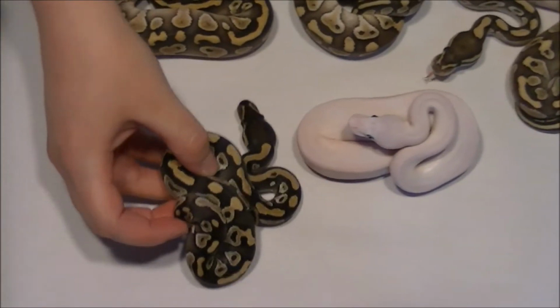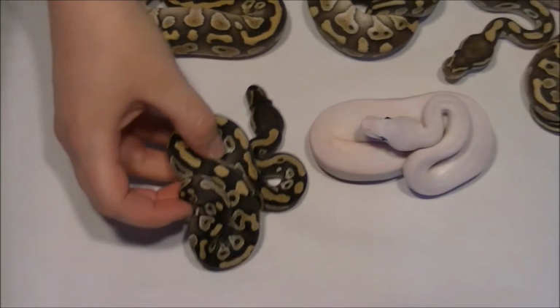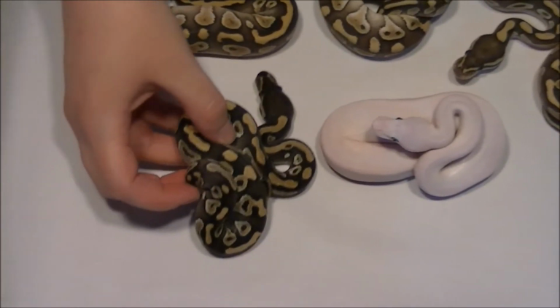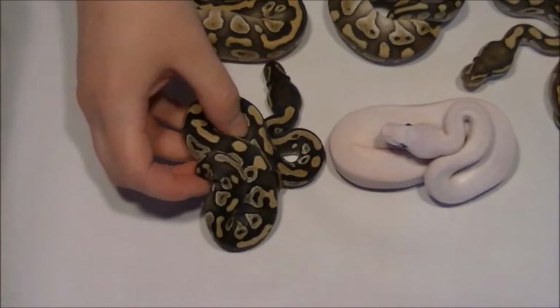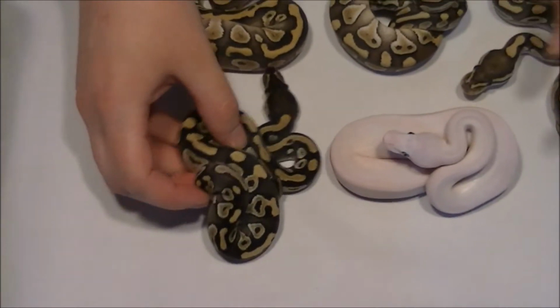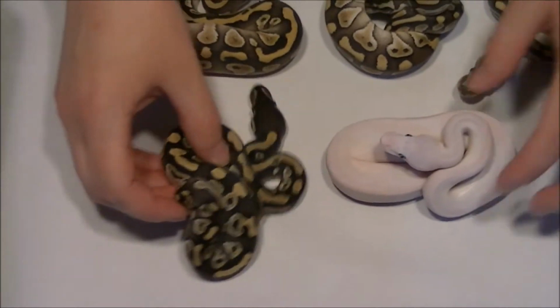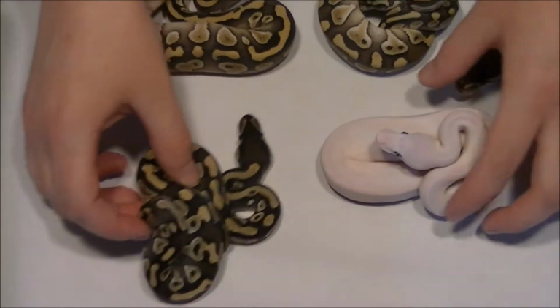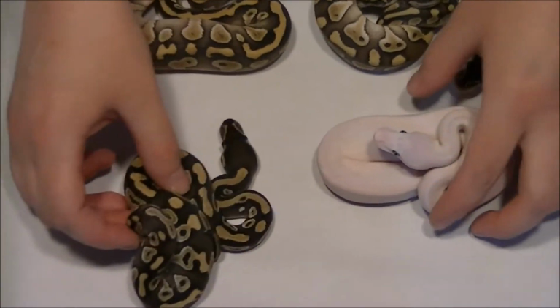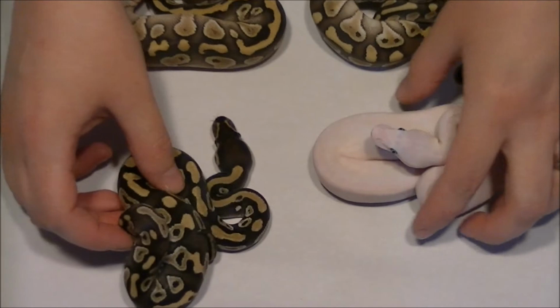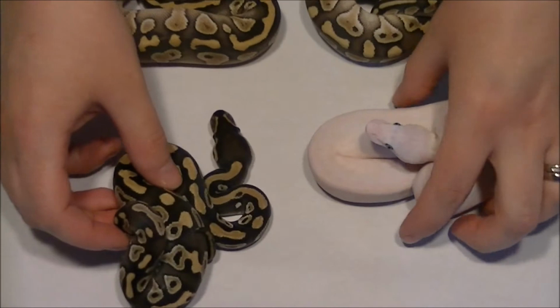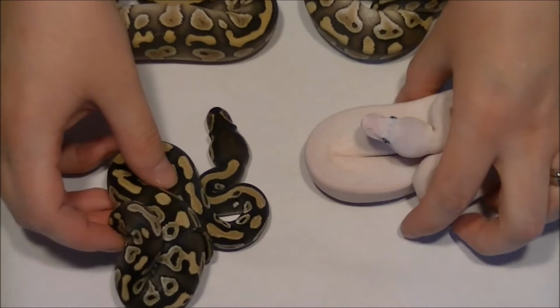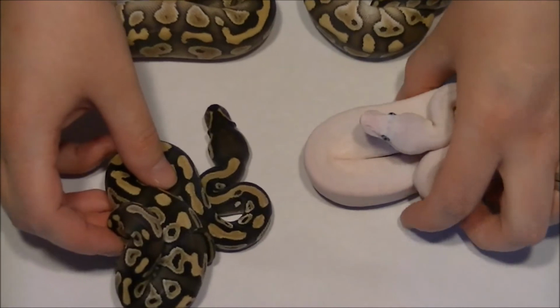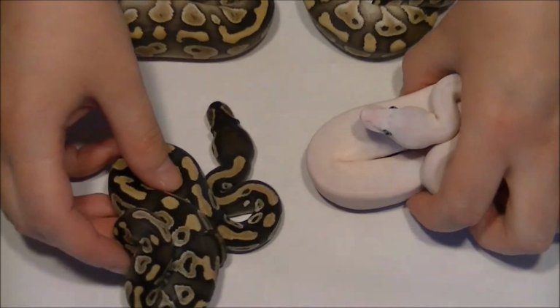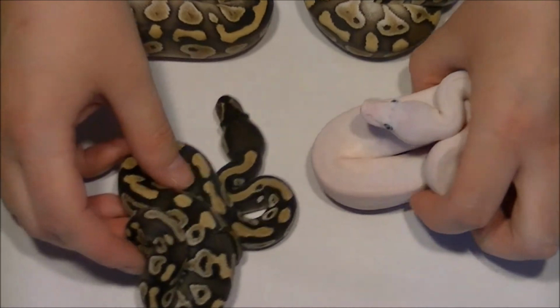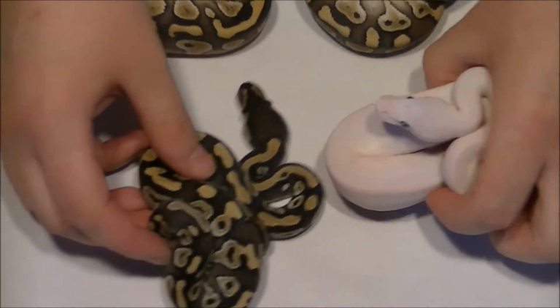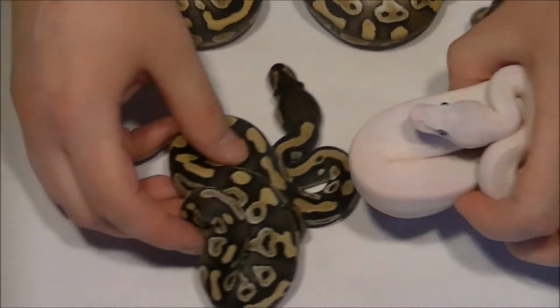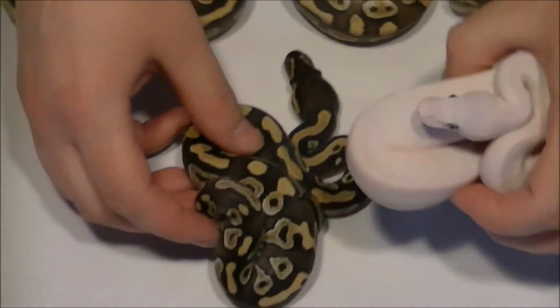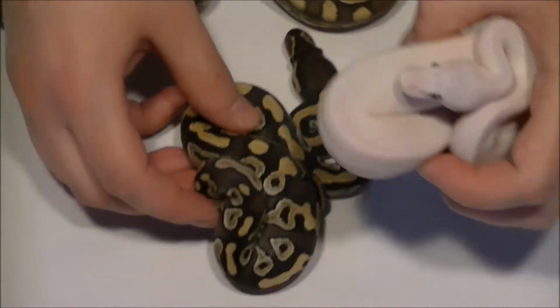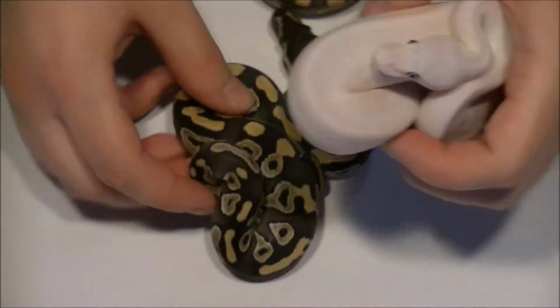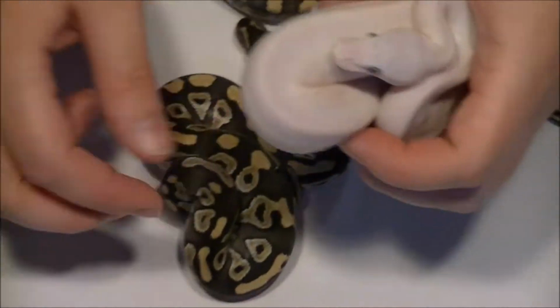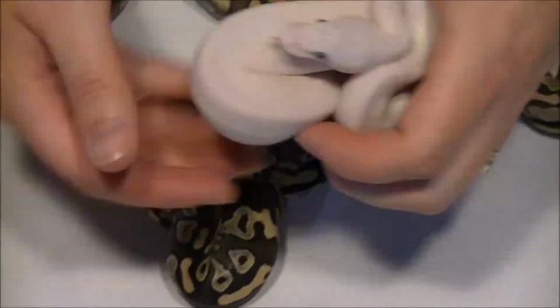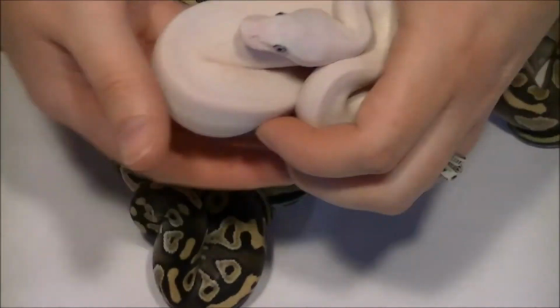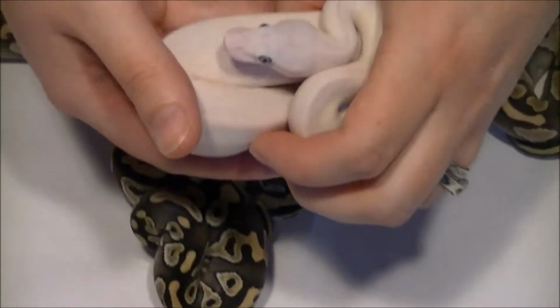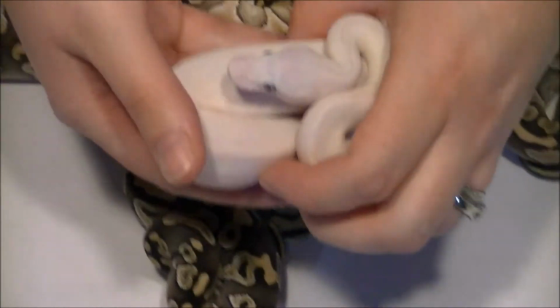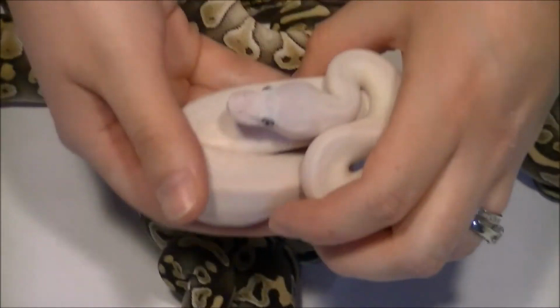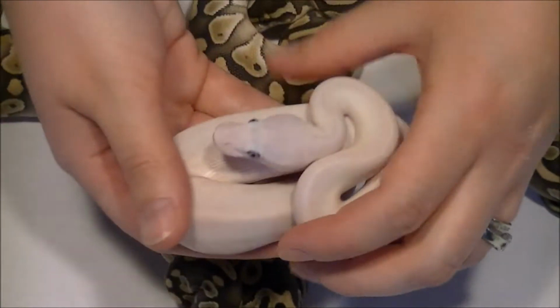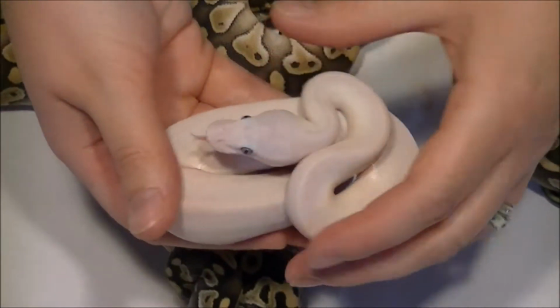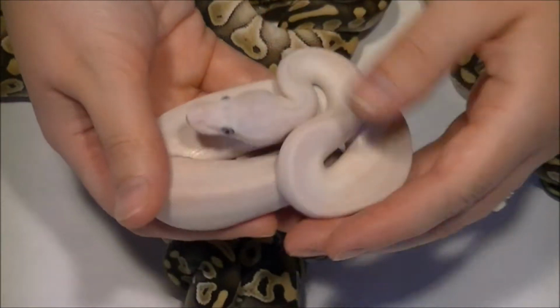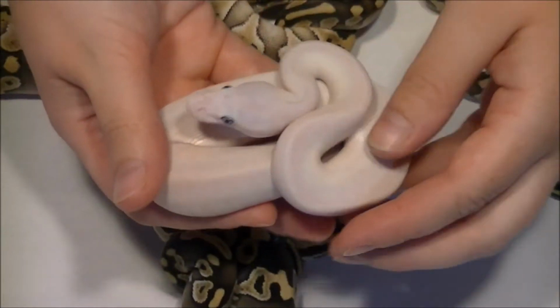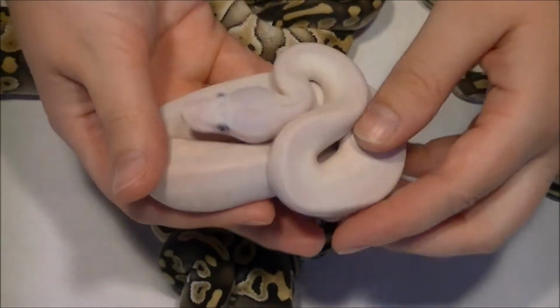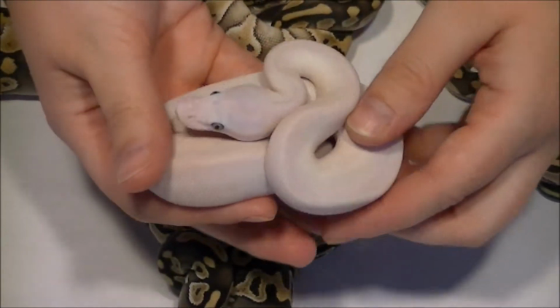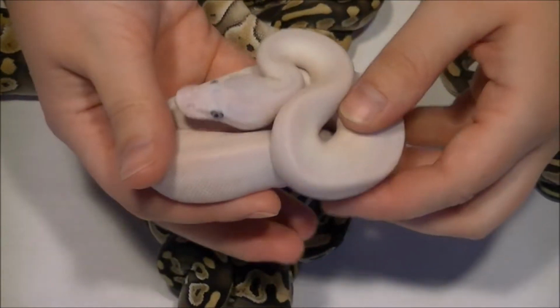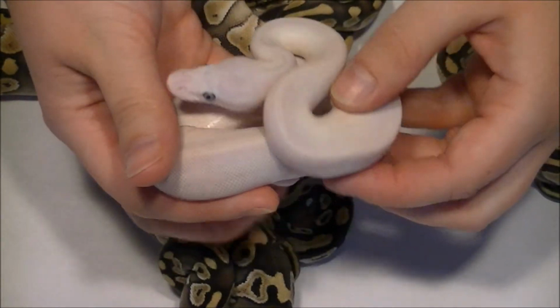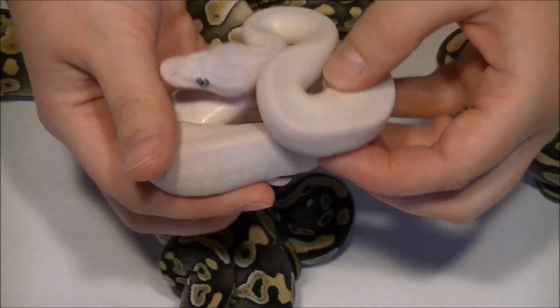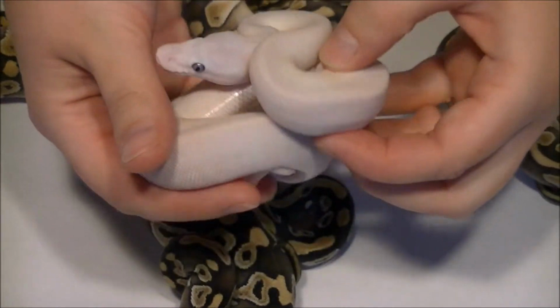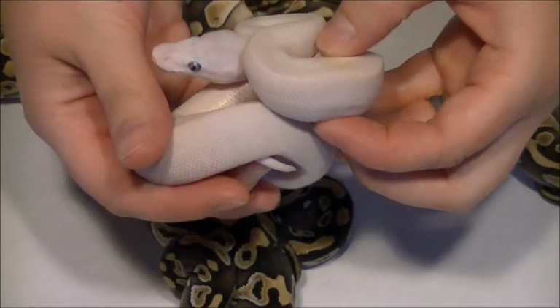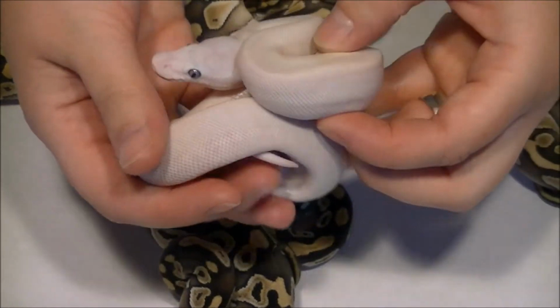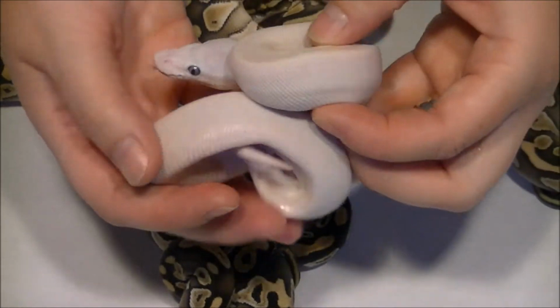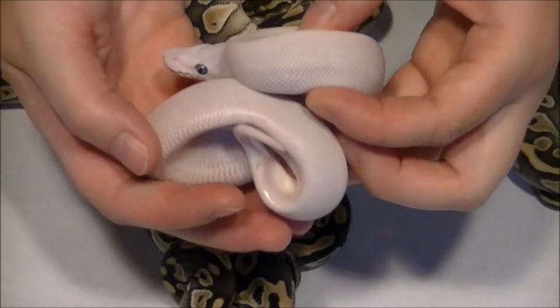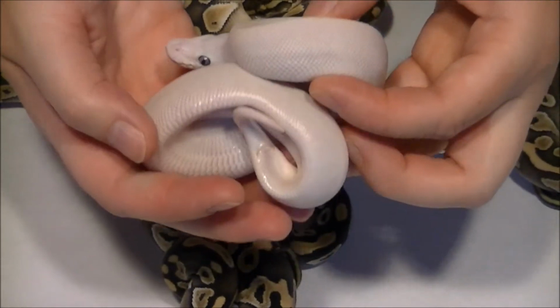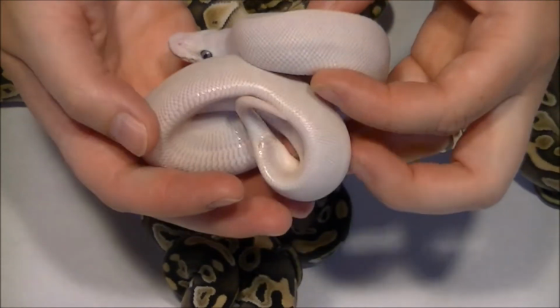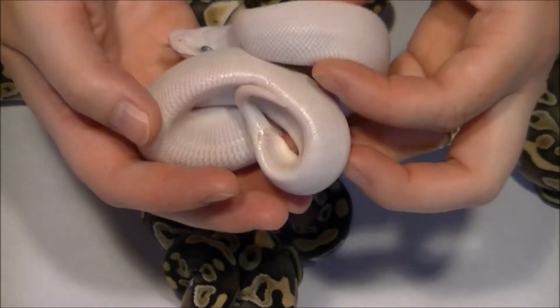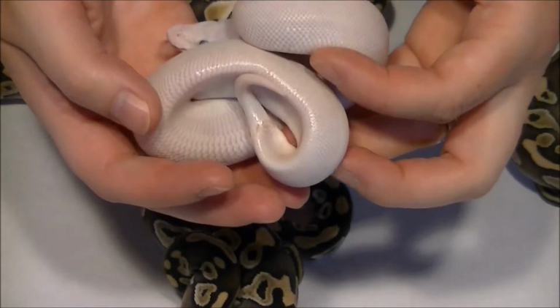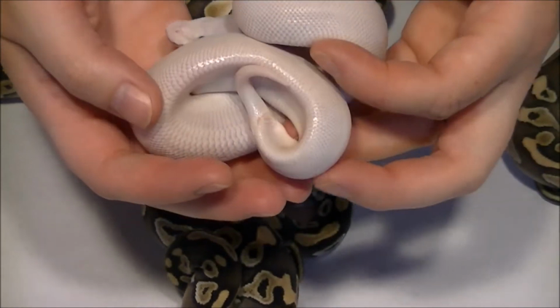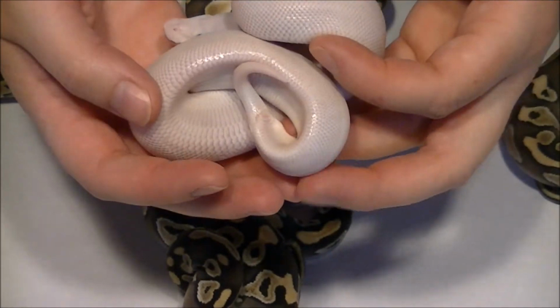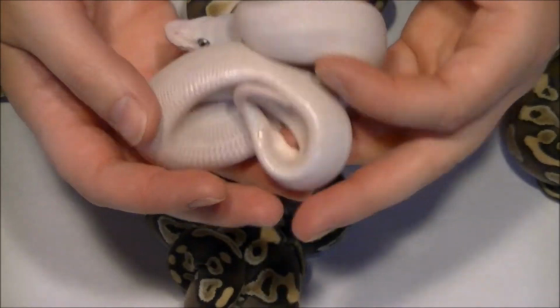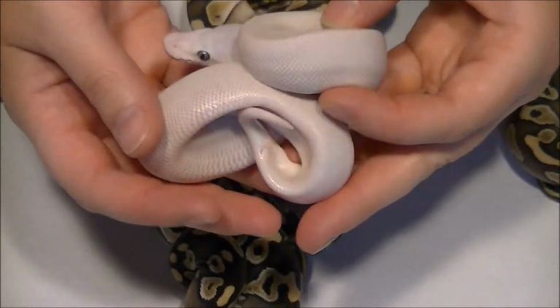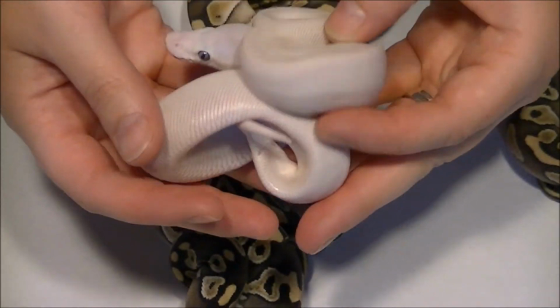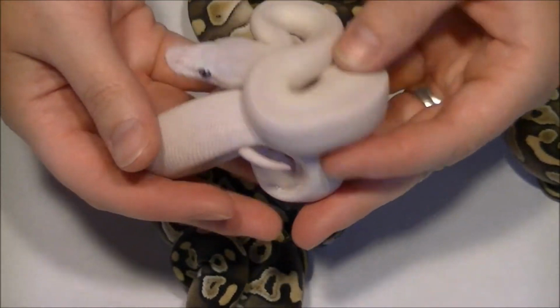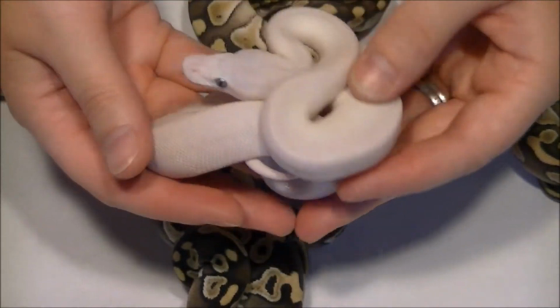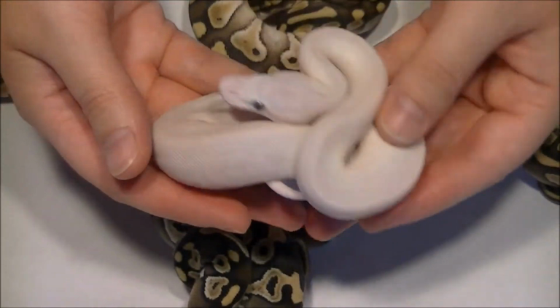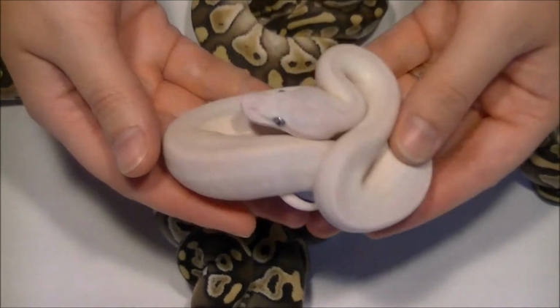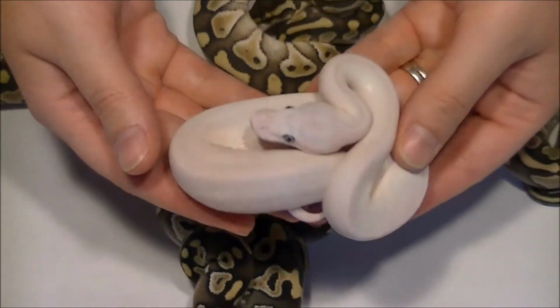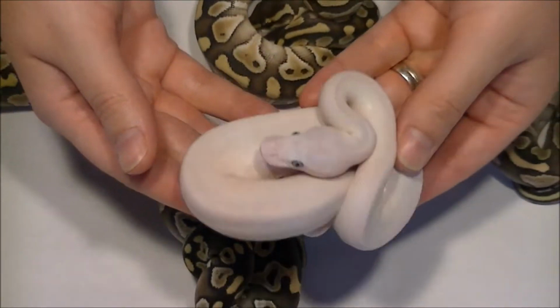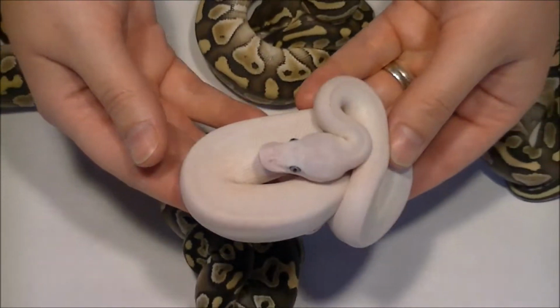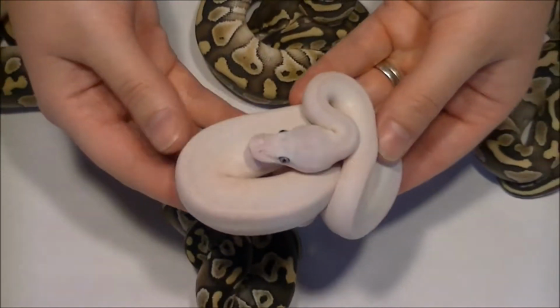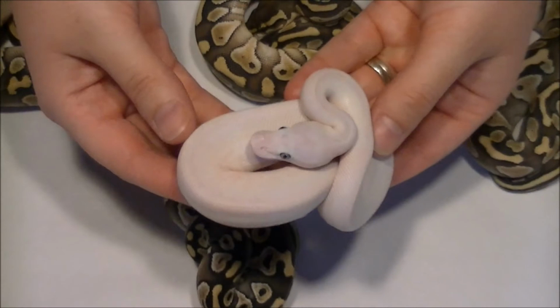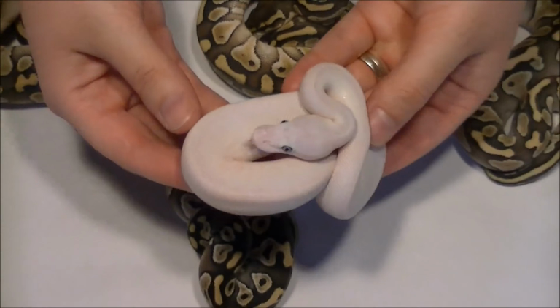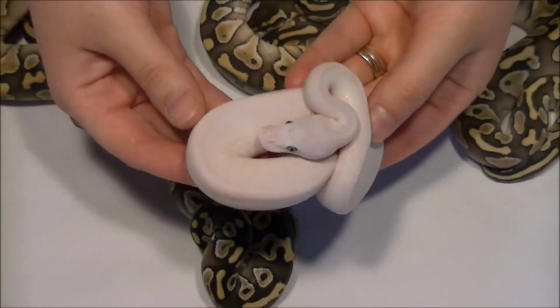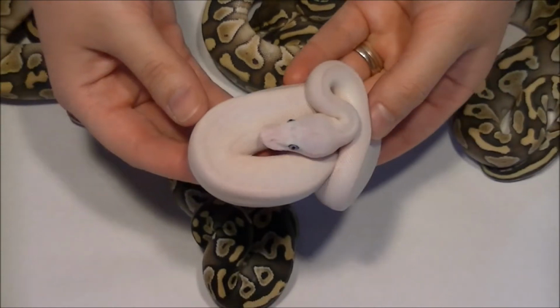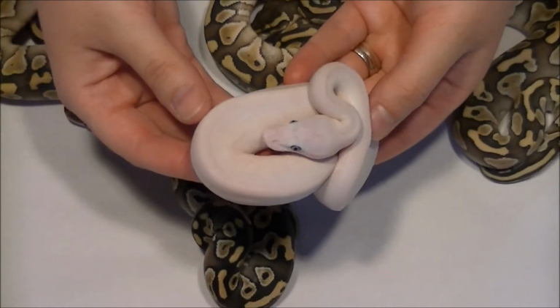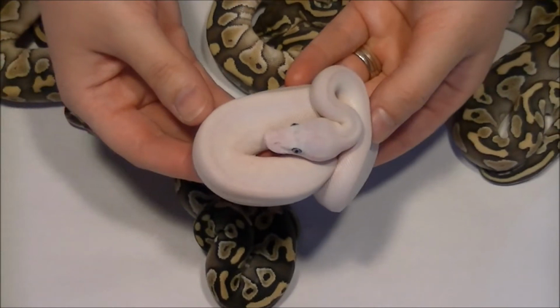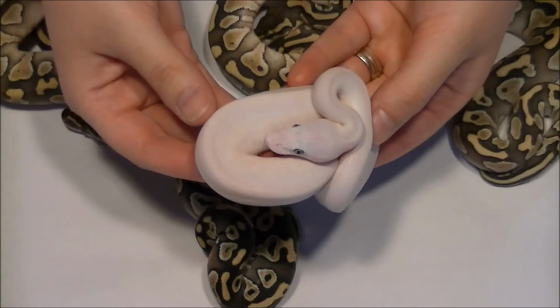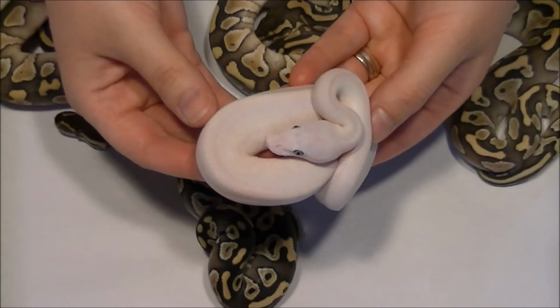This is the male bell — he's just perfectly white and pretty.